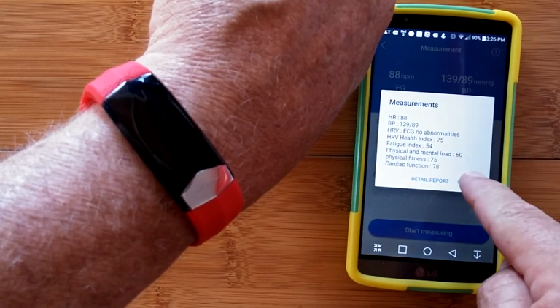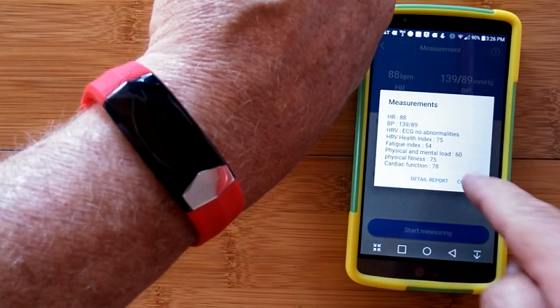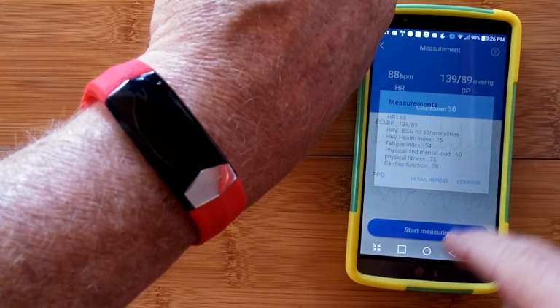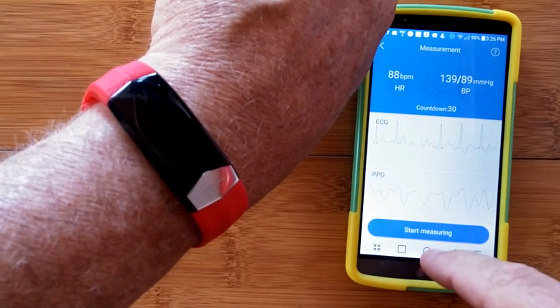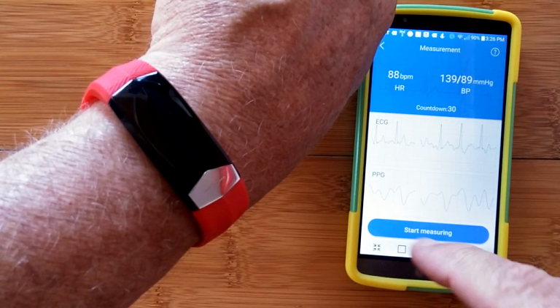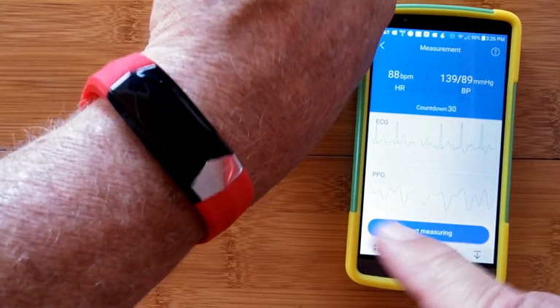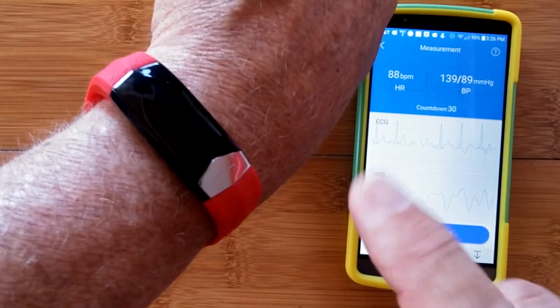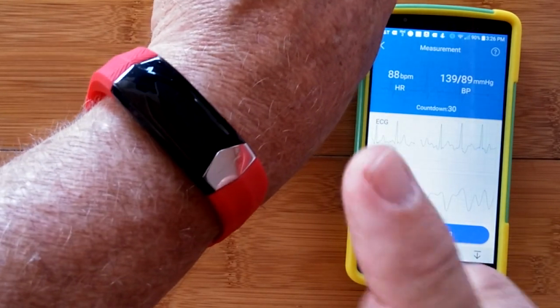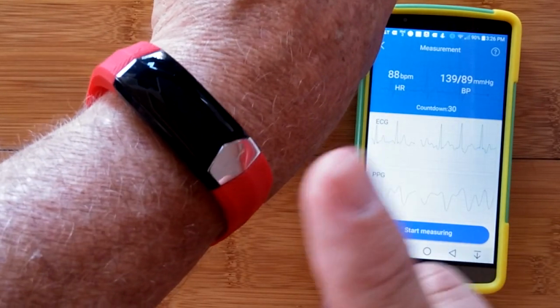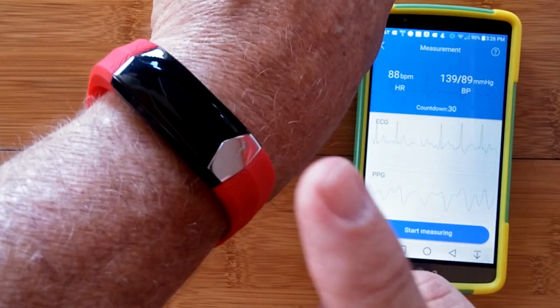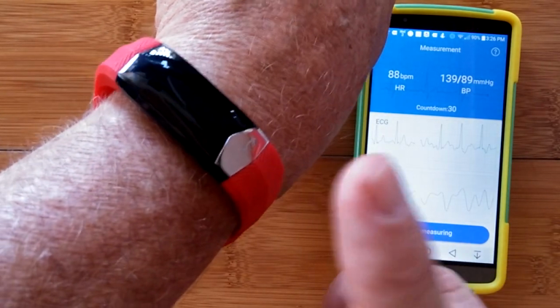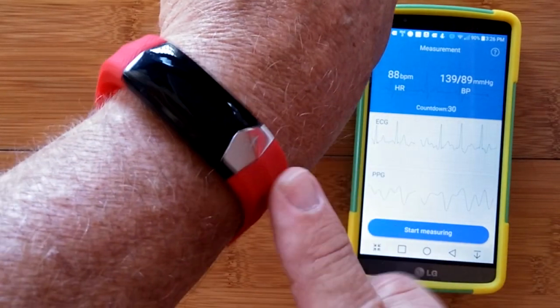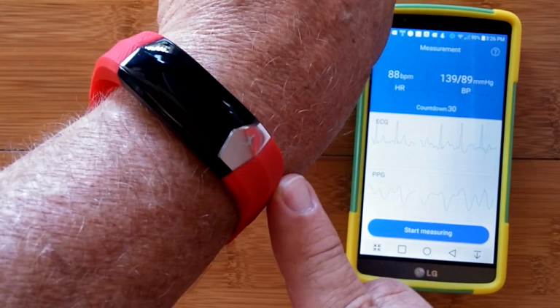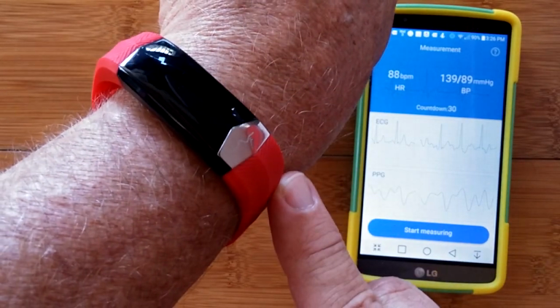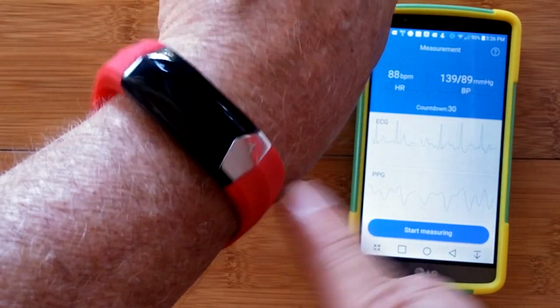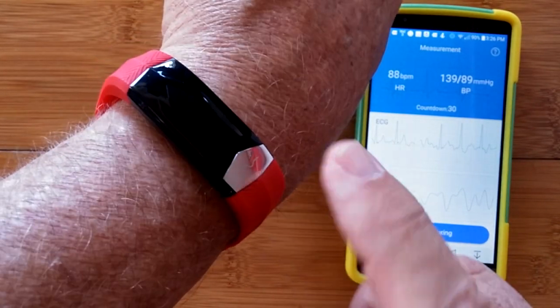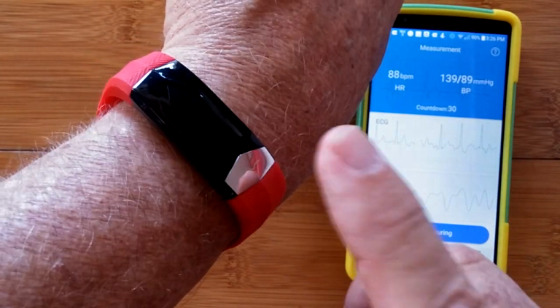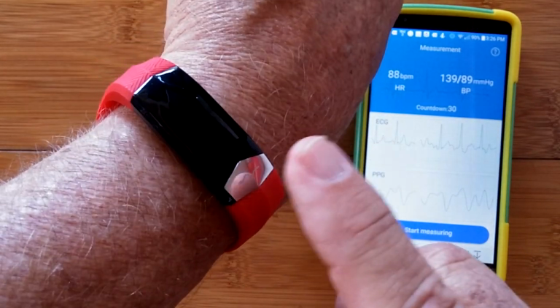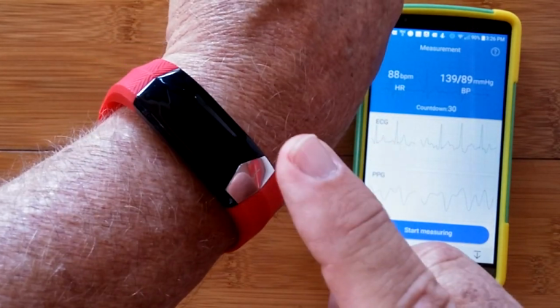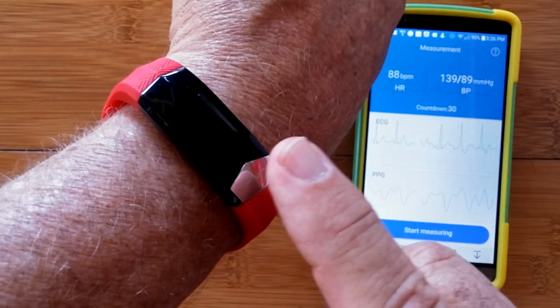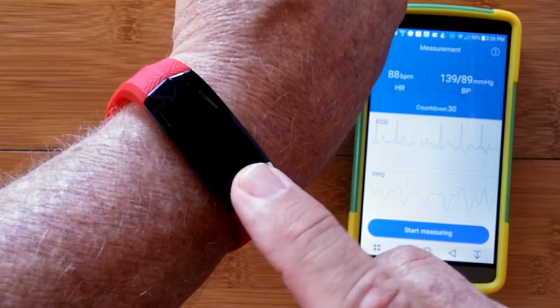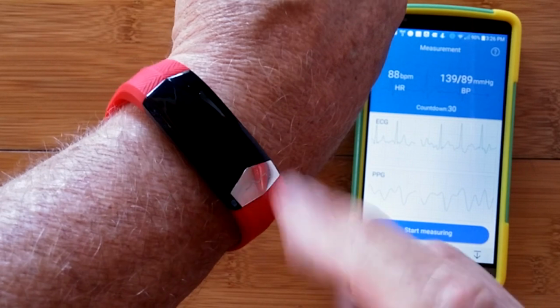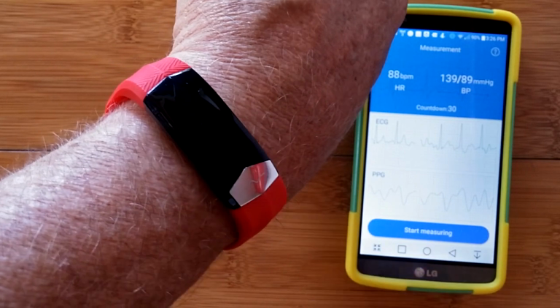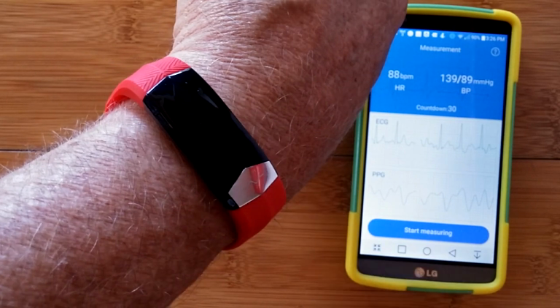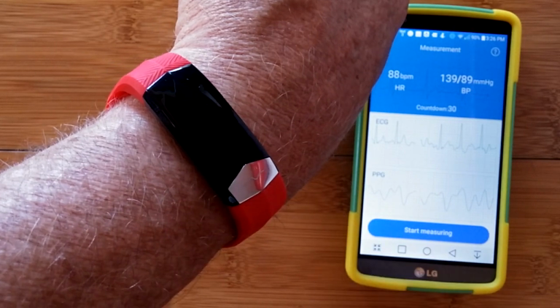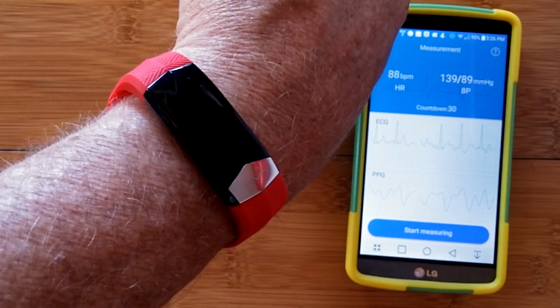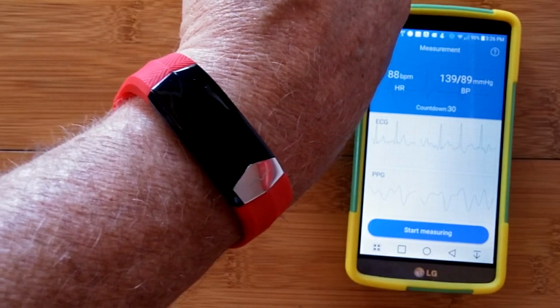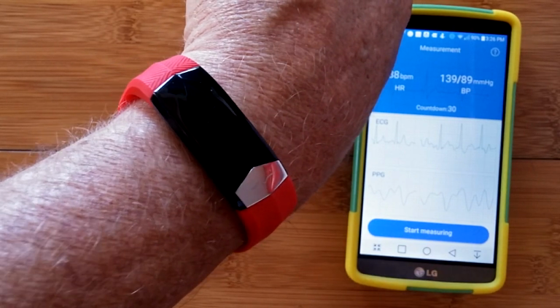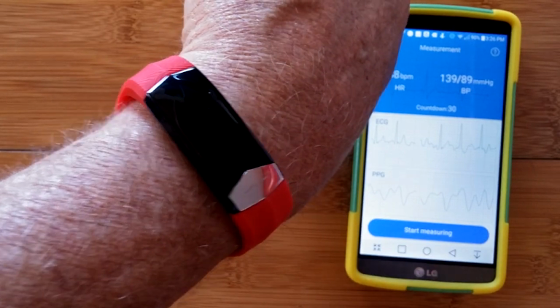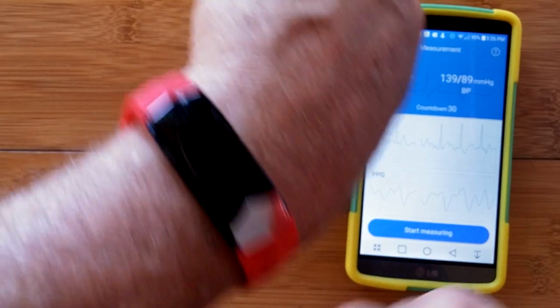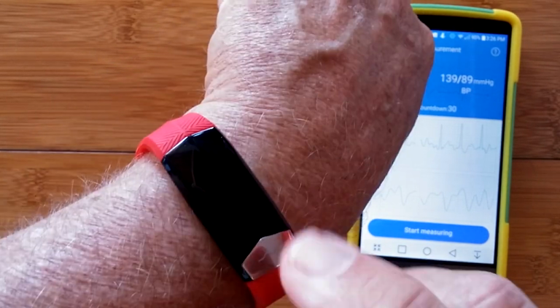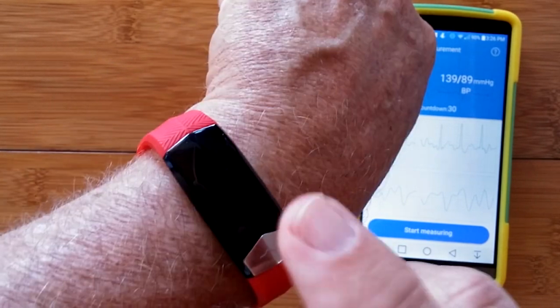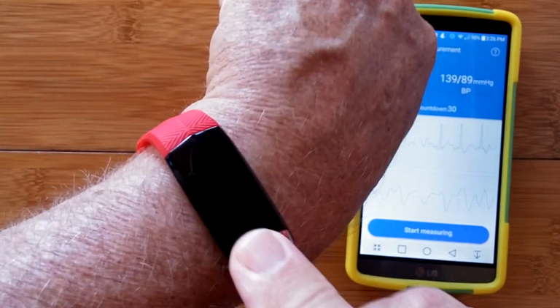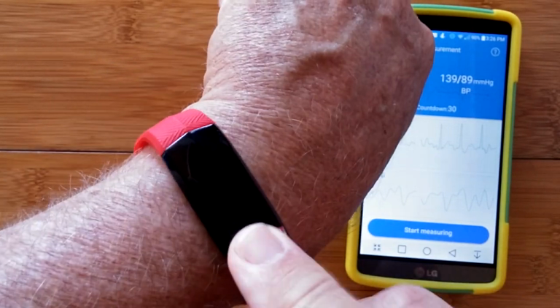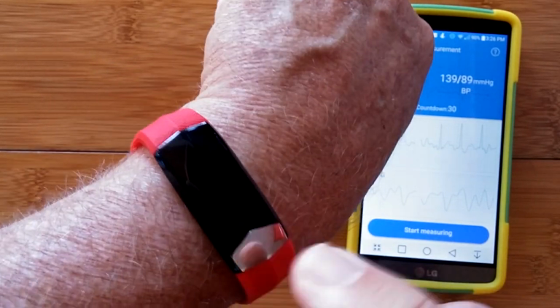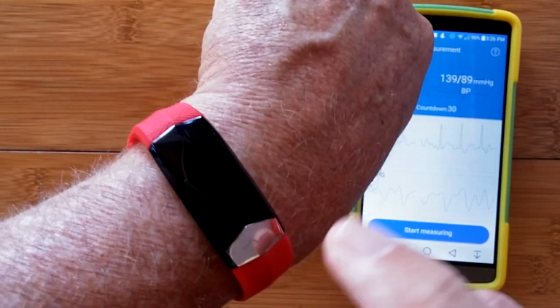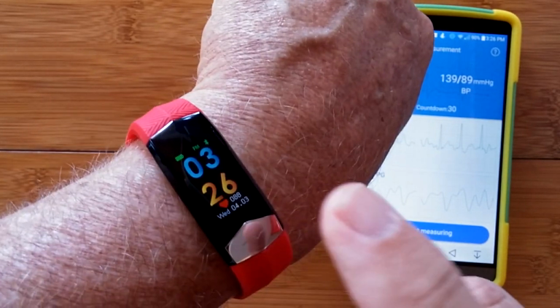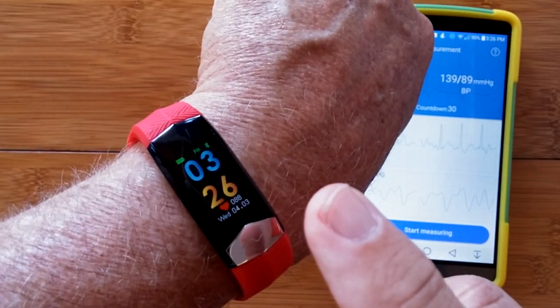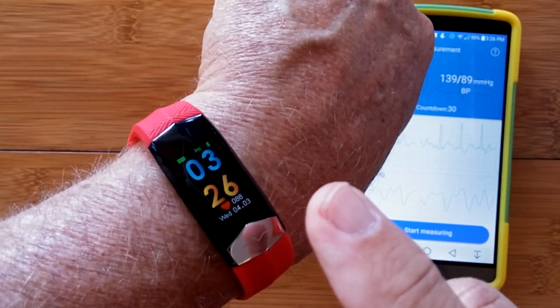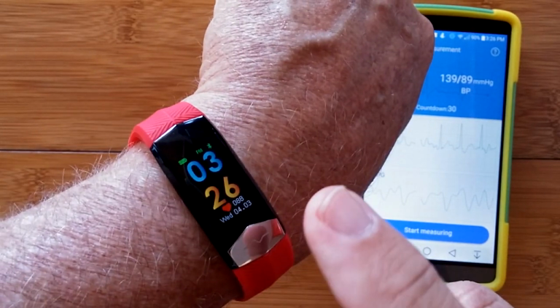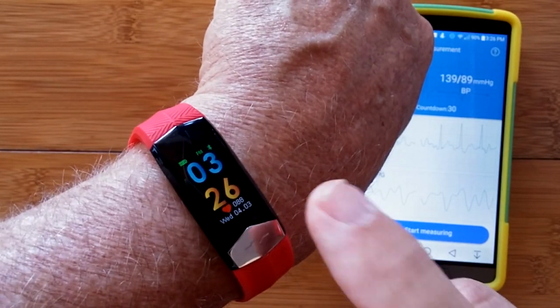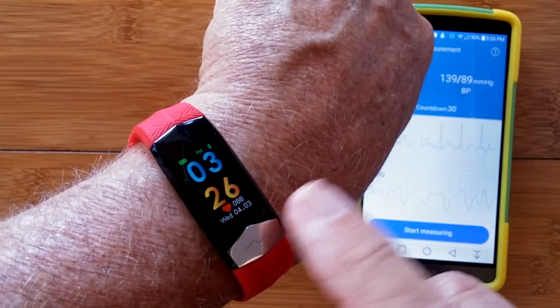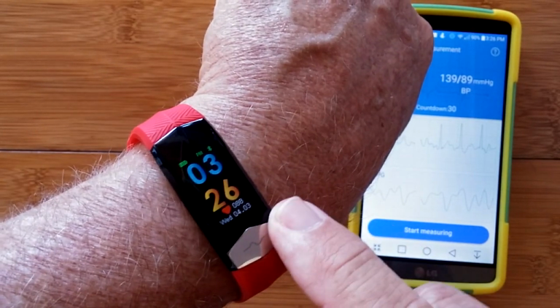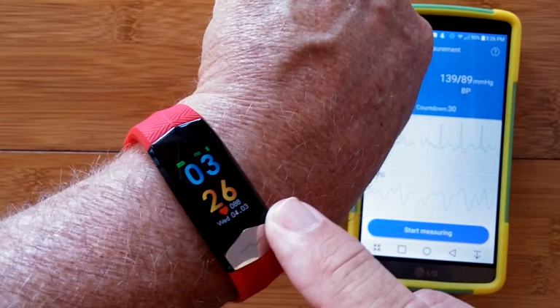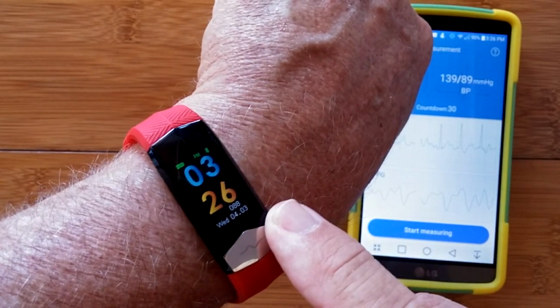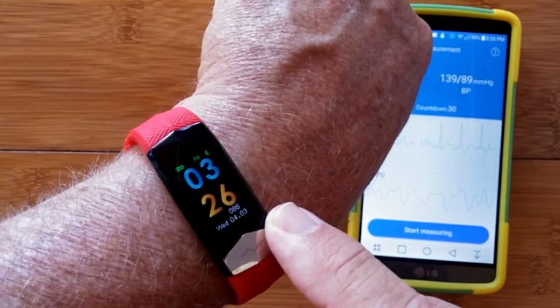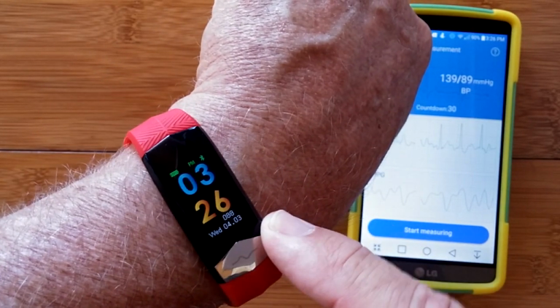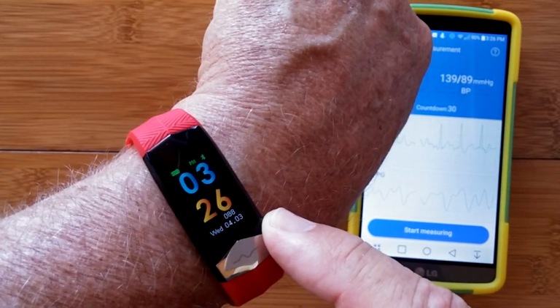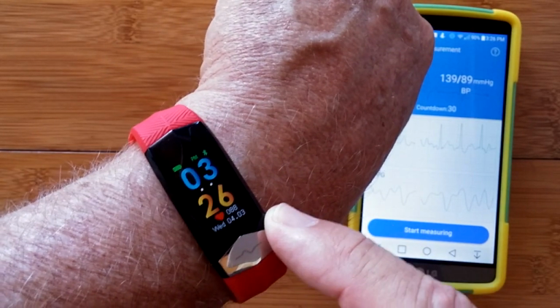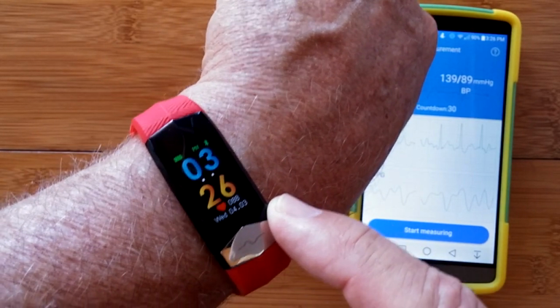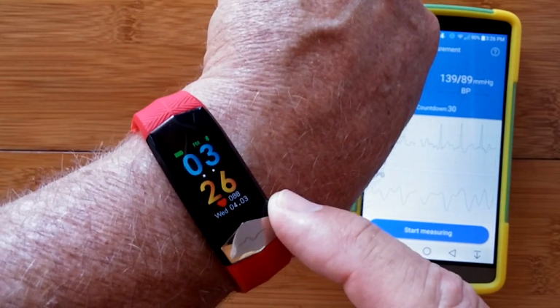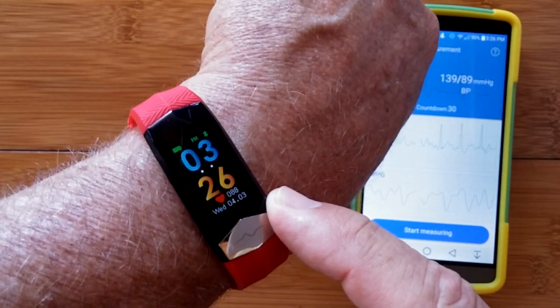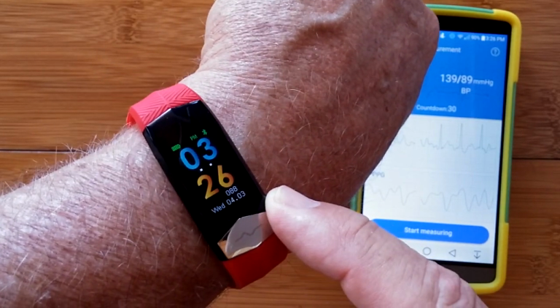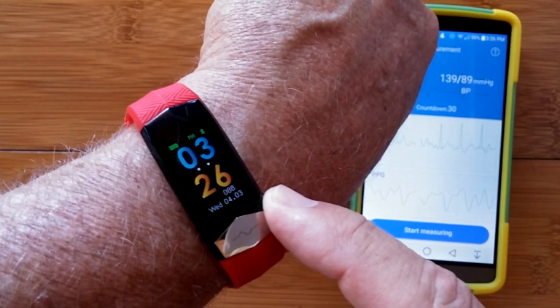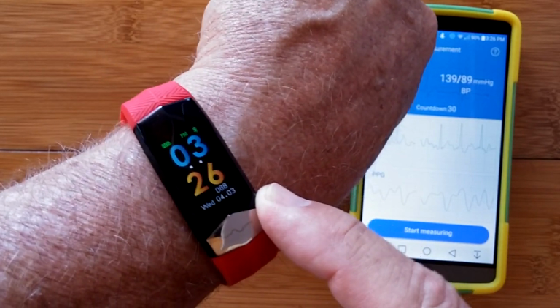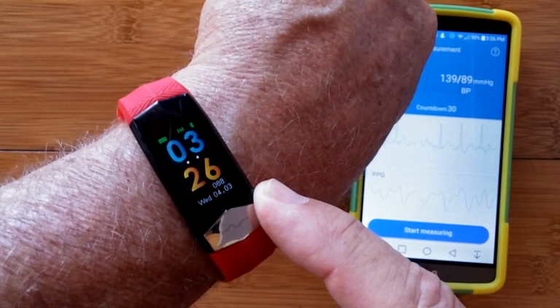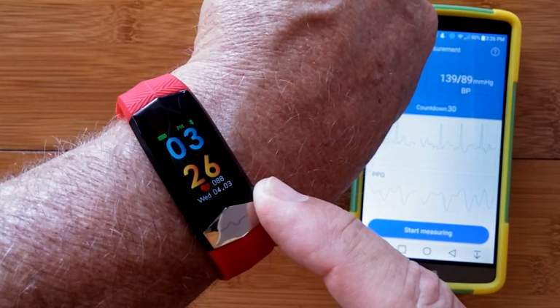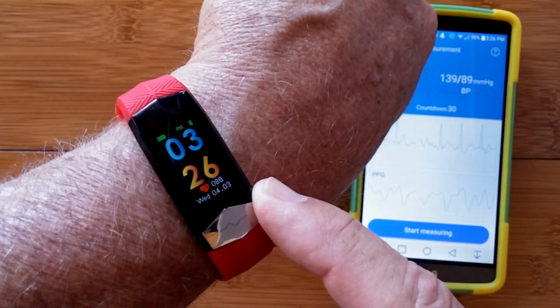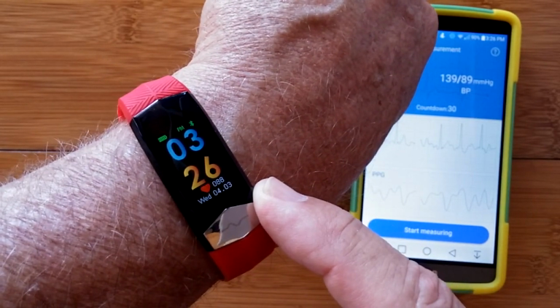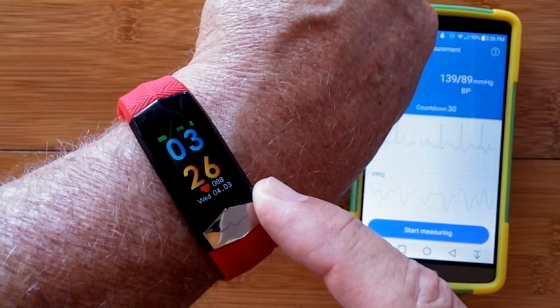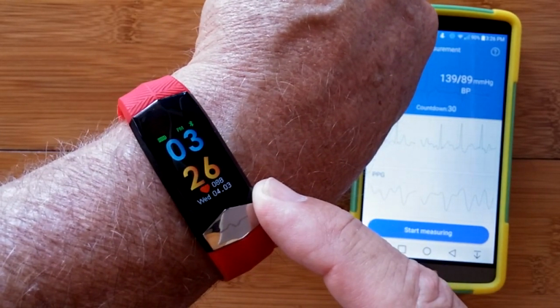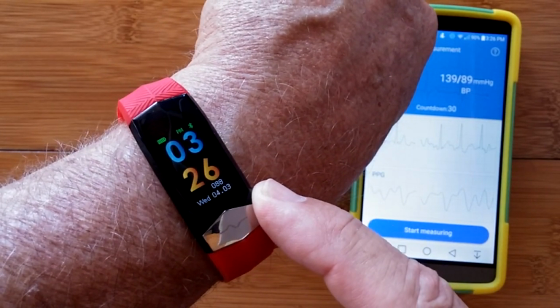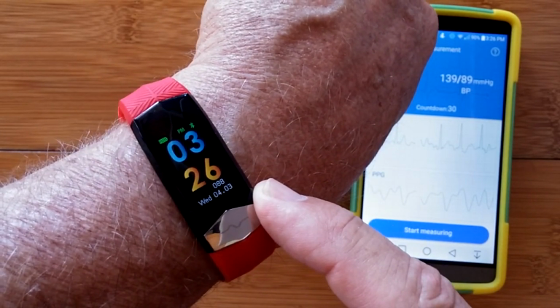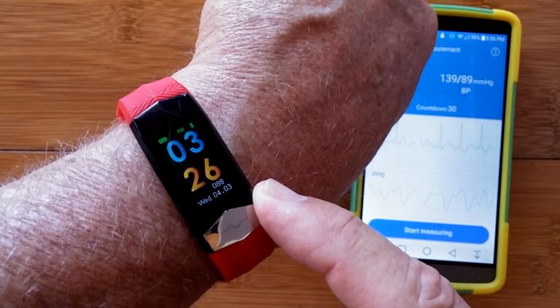All of this in a sweet little band that you can get very easily. The R11. Check it out.